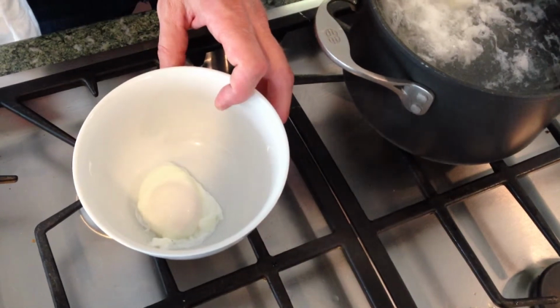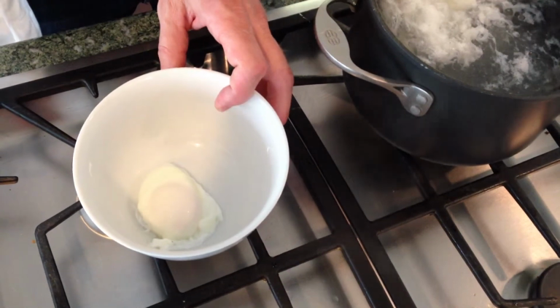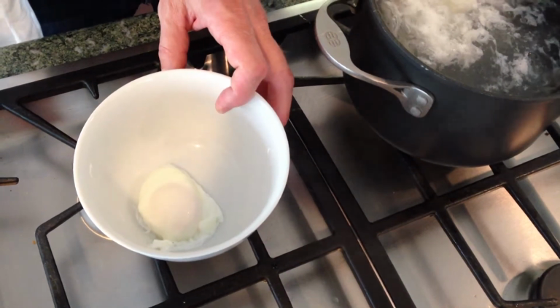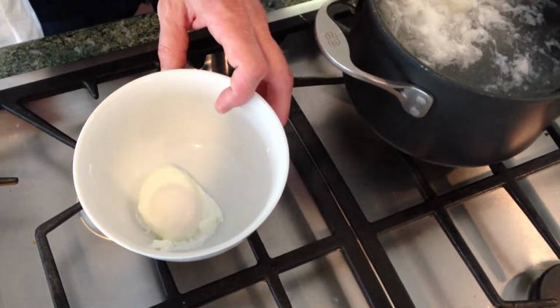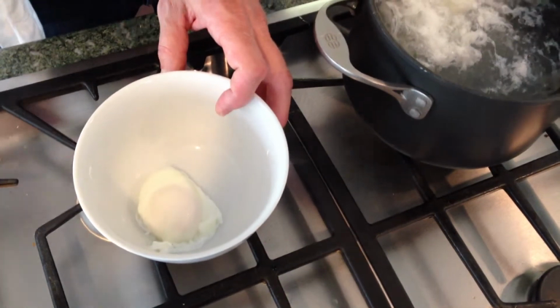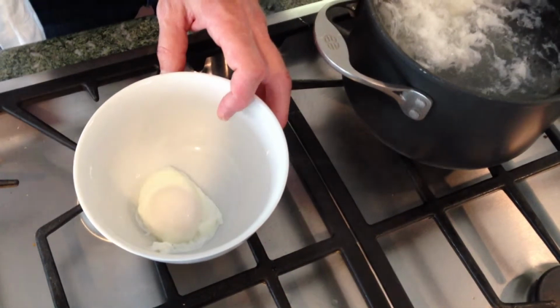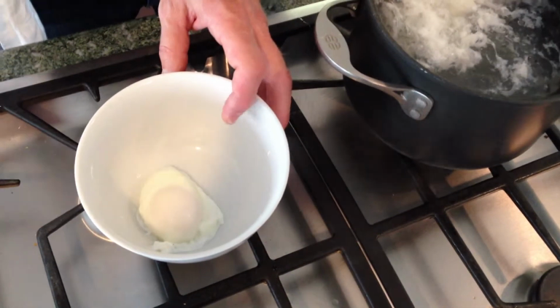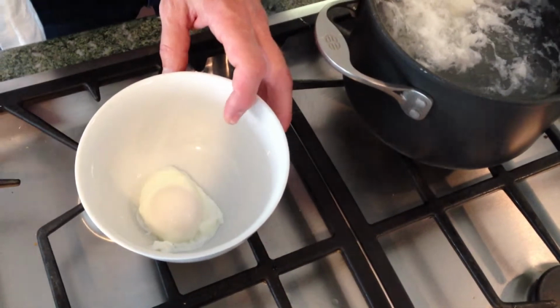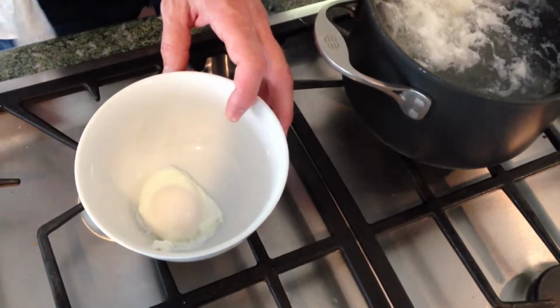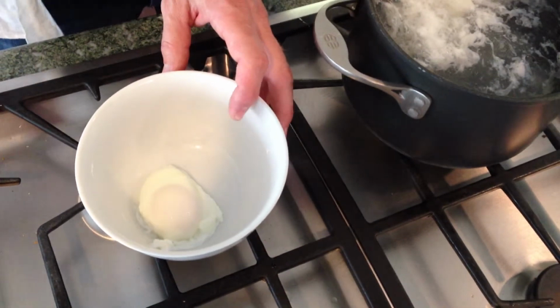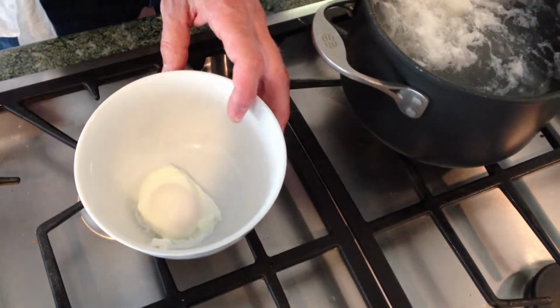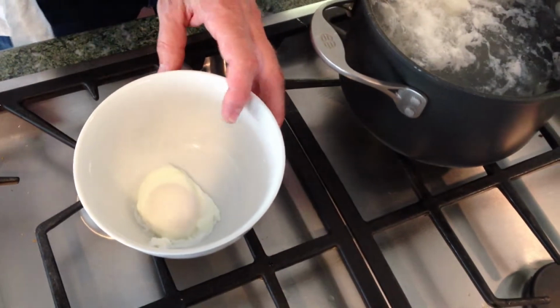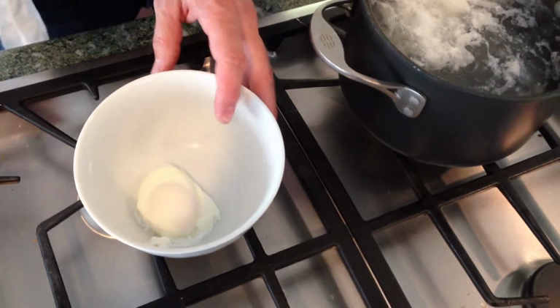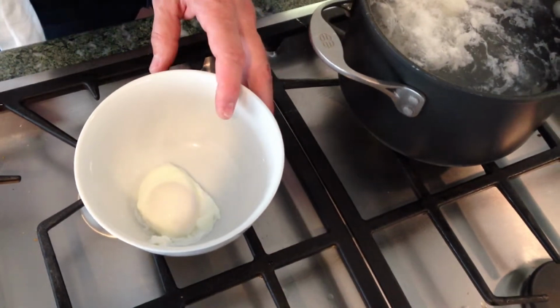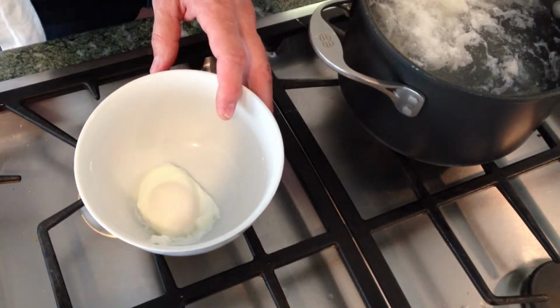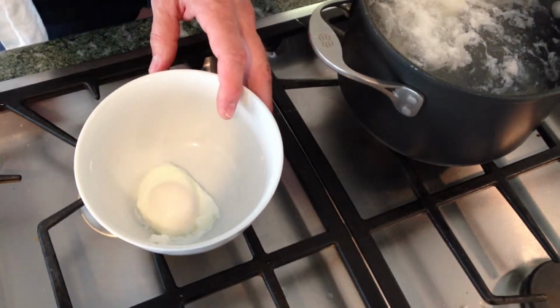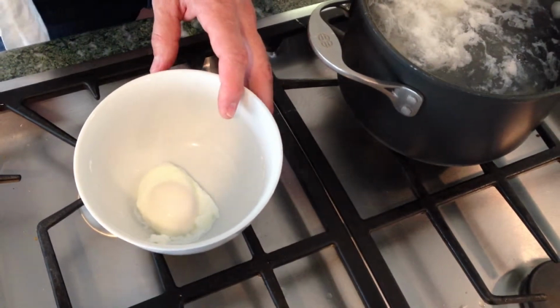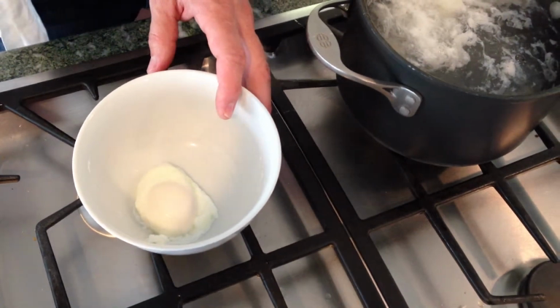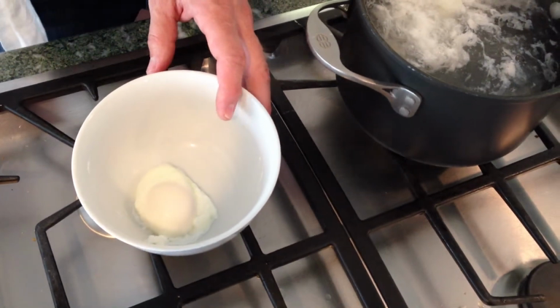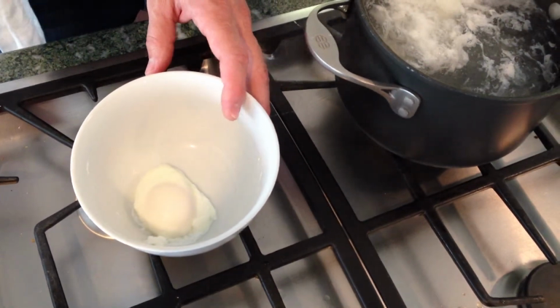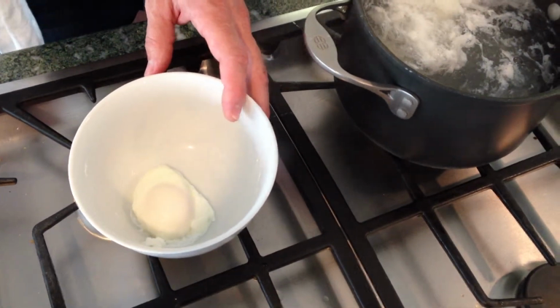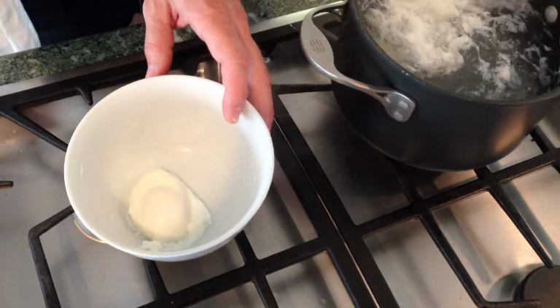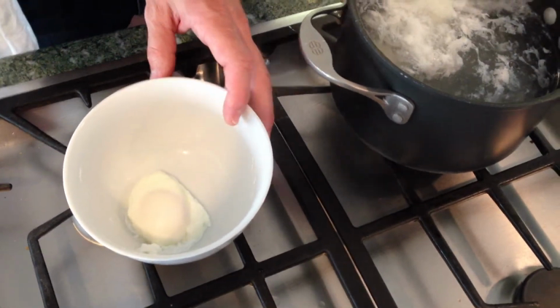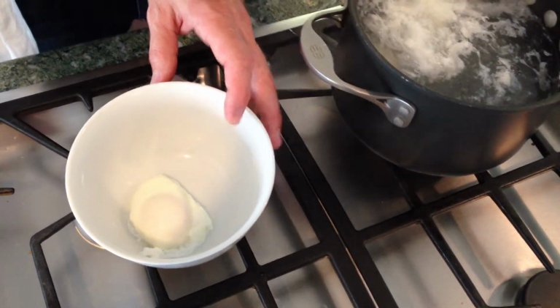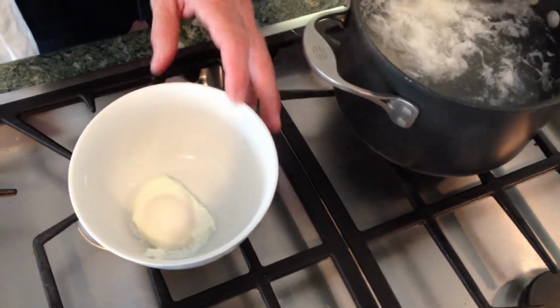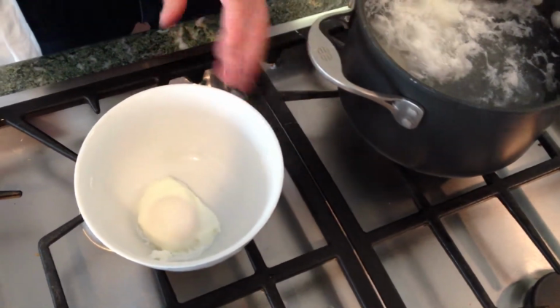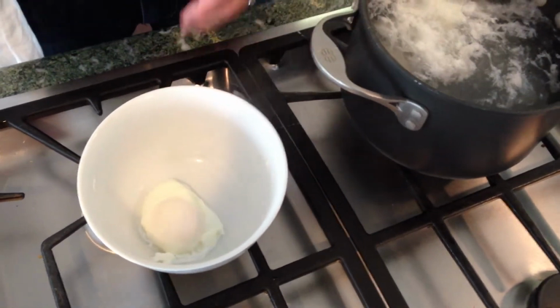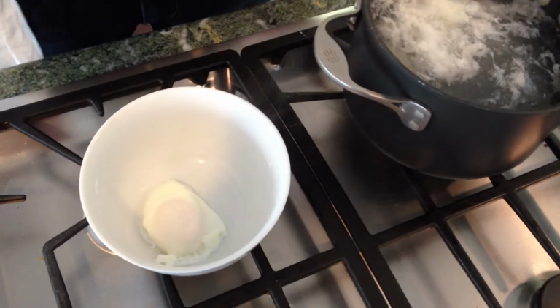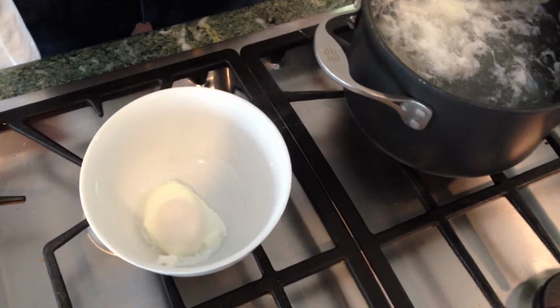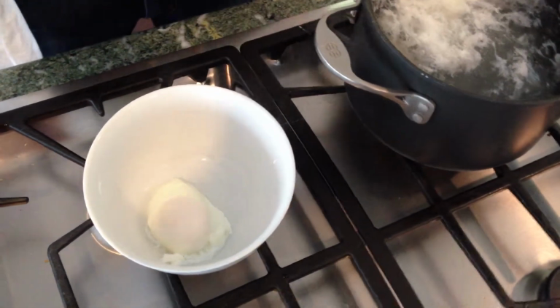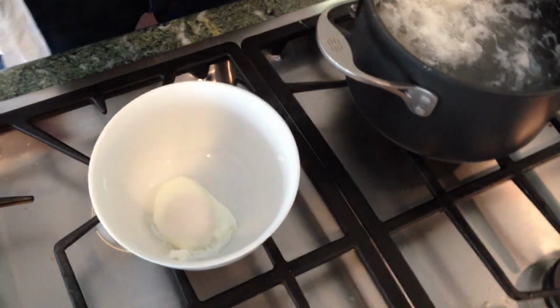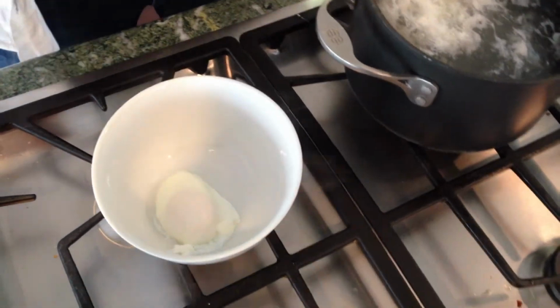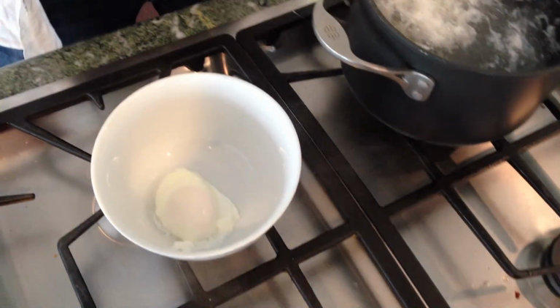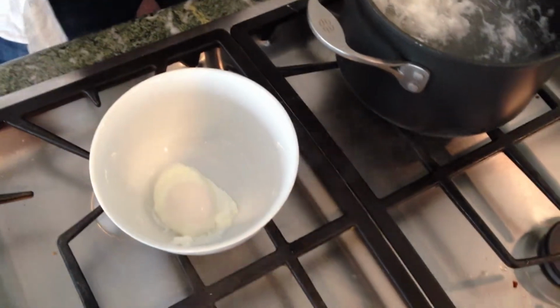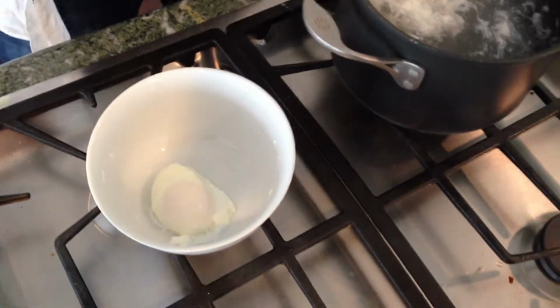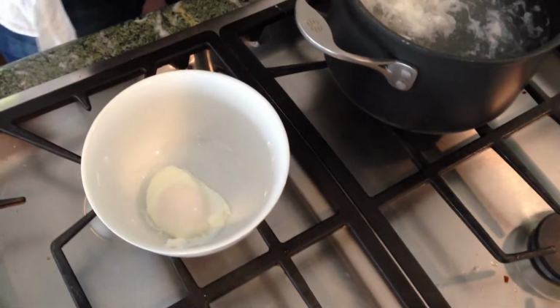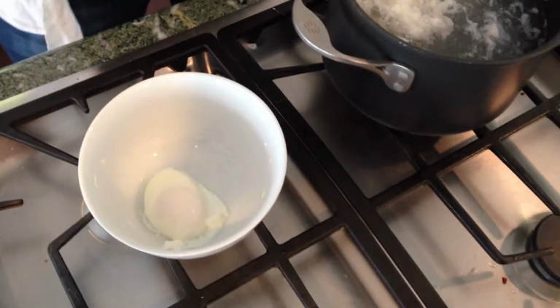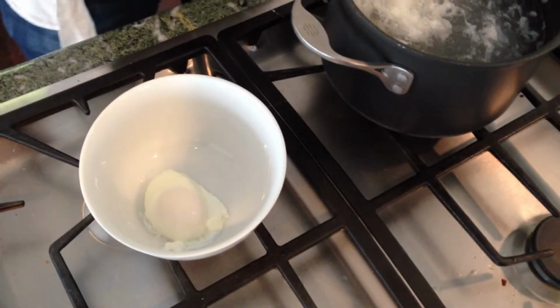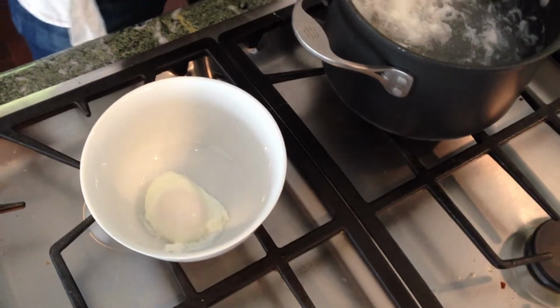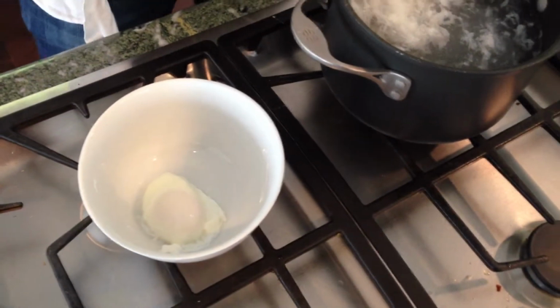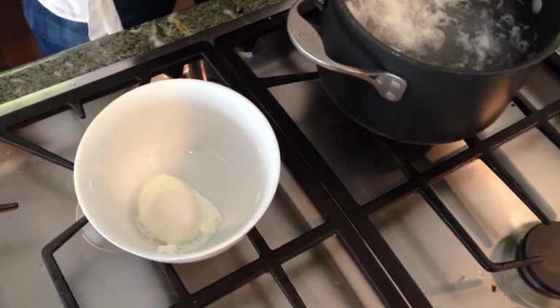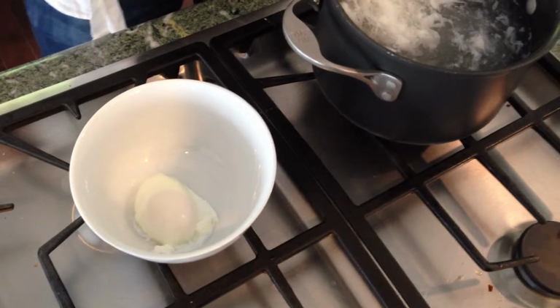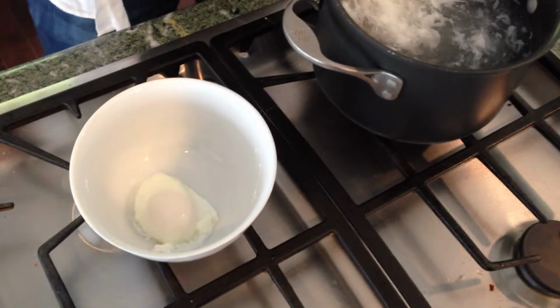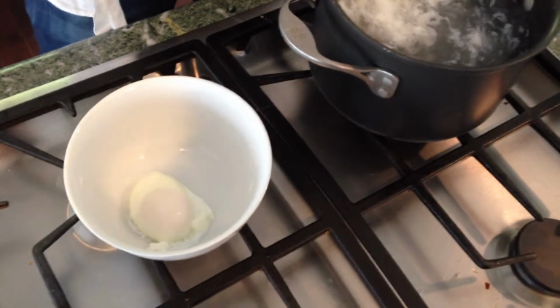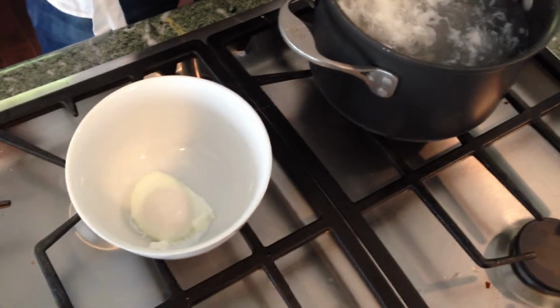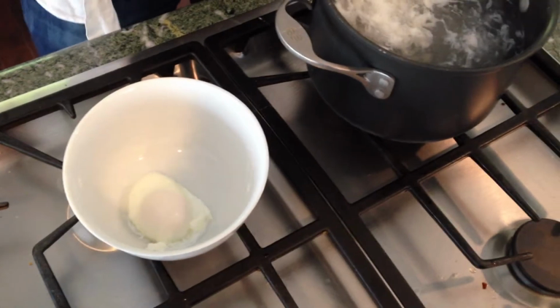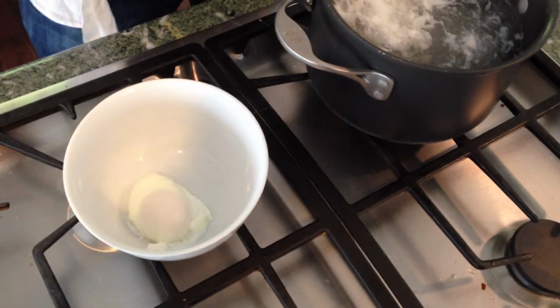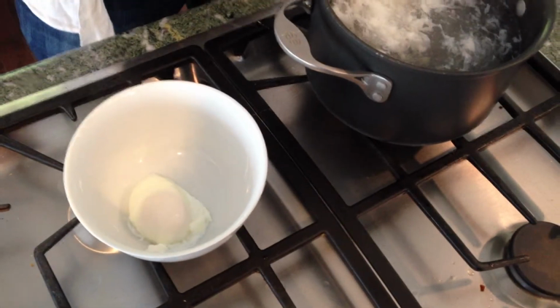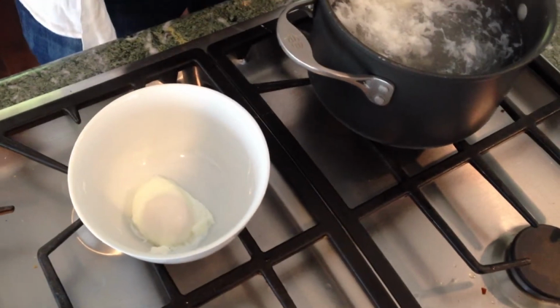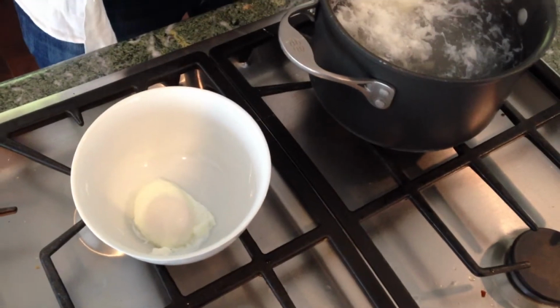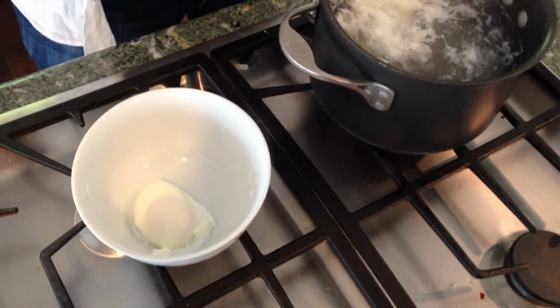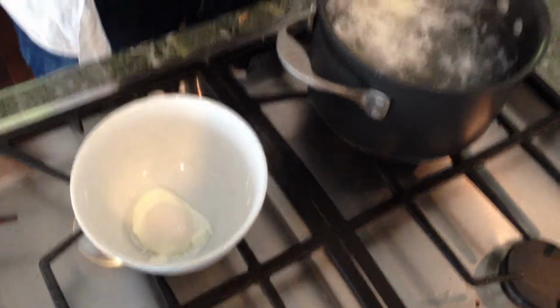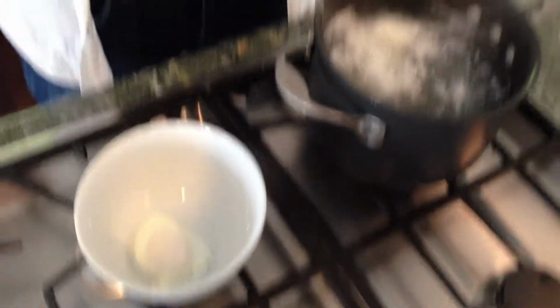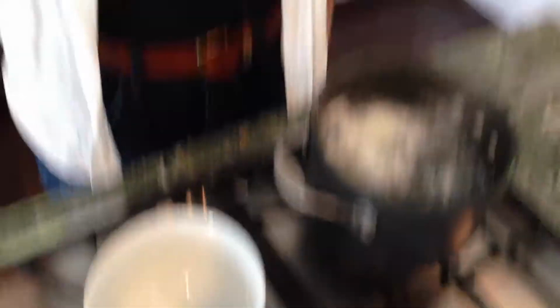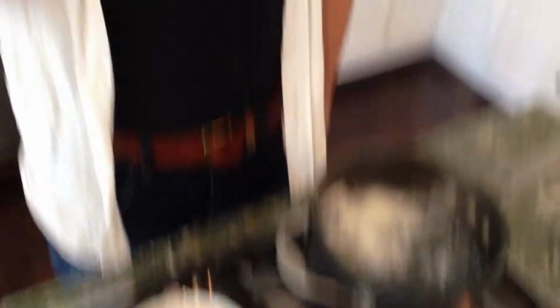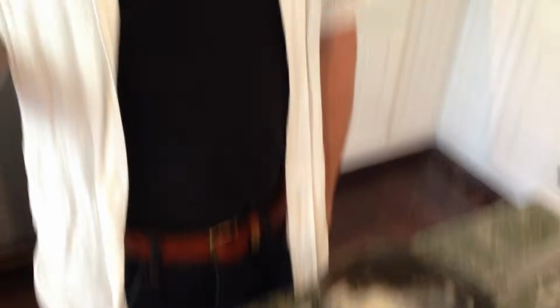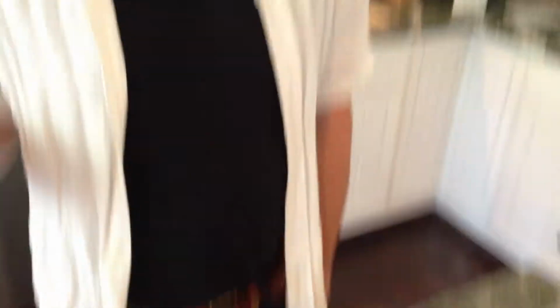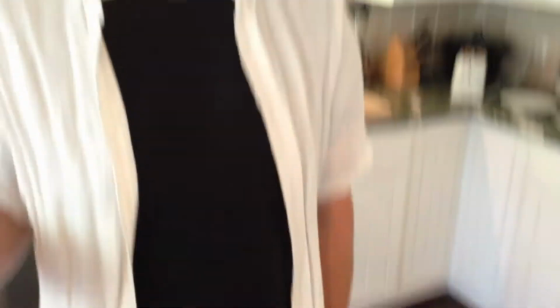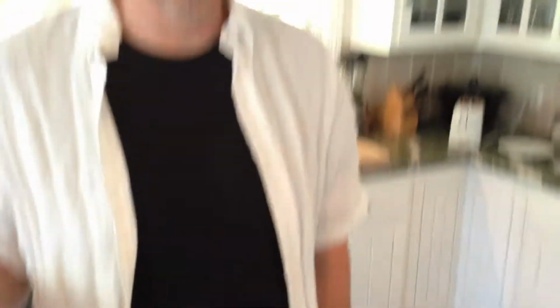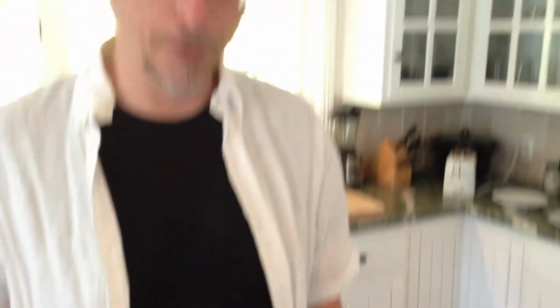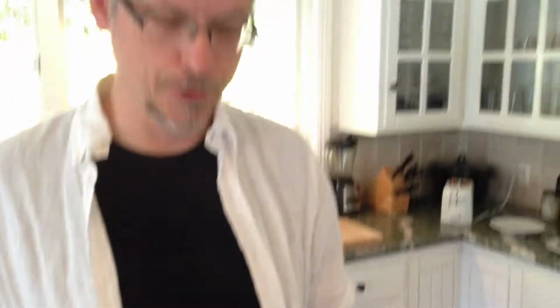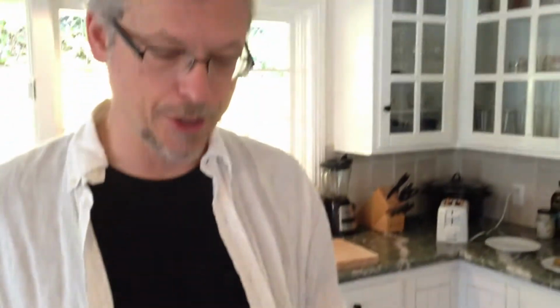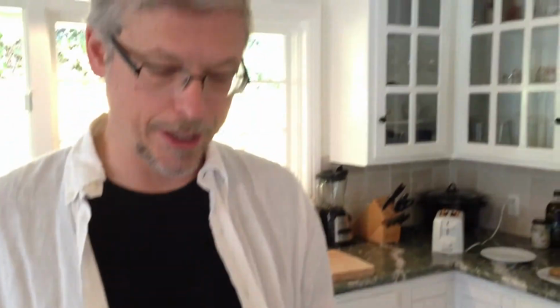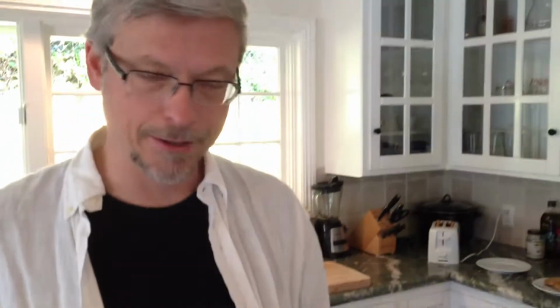The other three eggs hopefully will come out just as well. But I am barefoot and in the kitchen, and that is a perfectly poached egg.